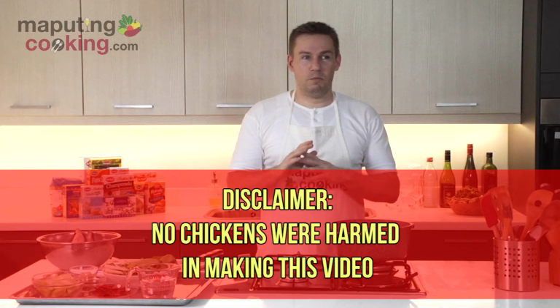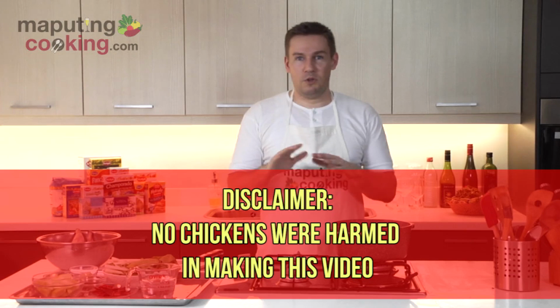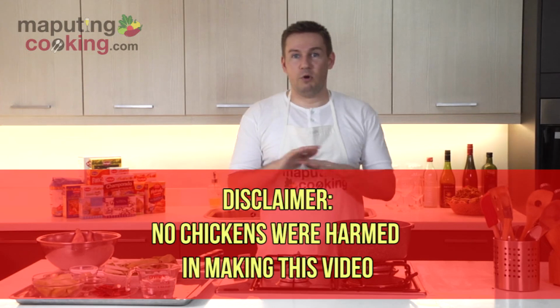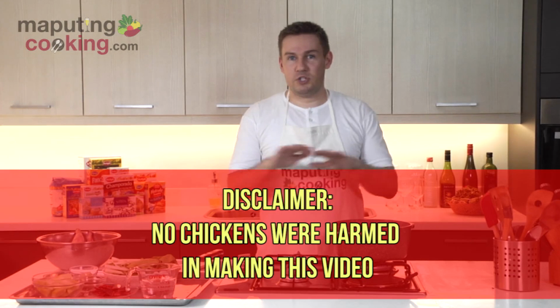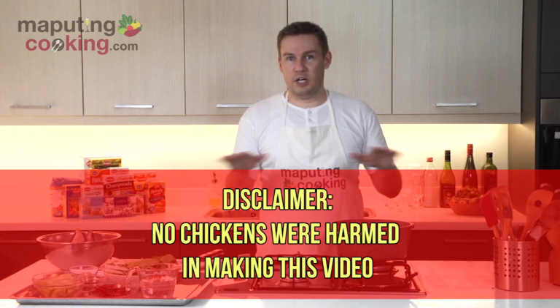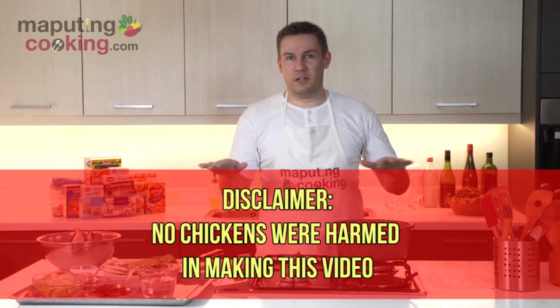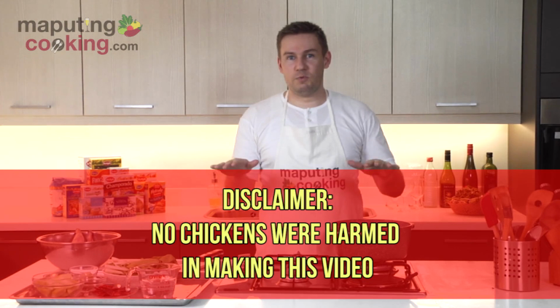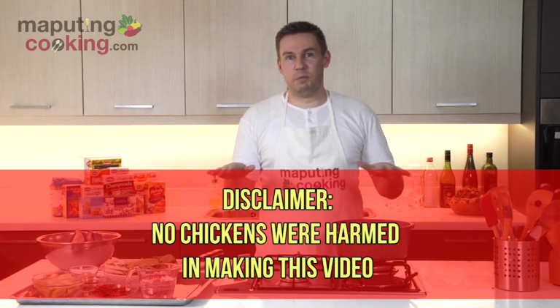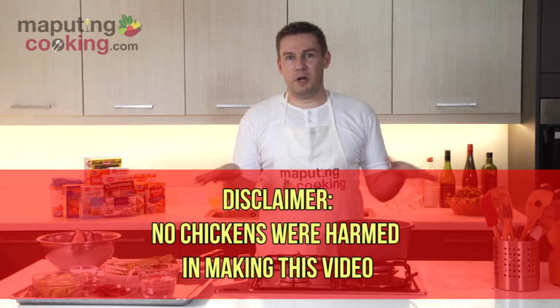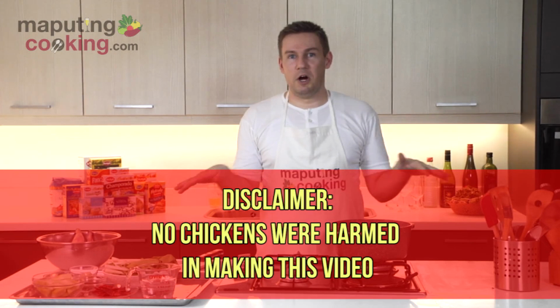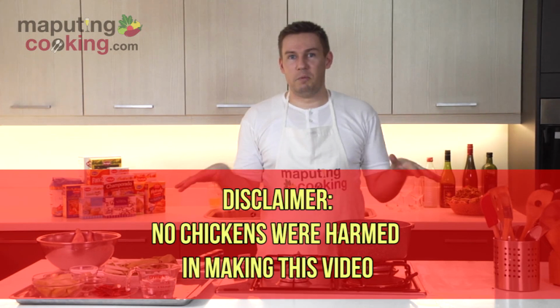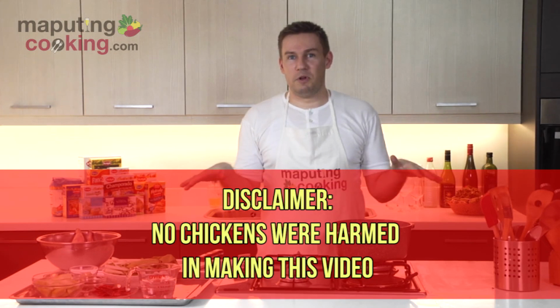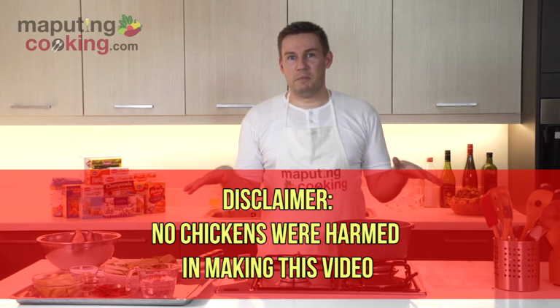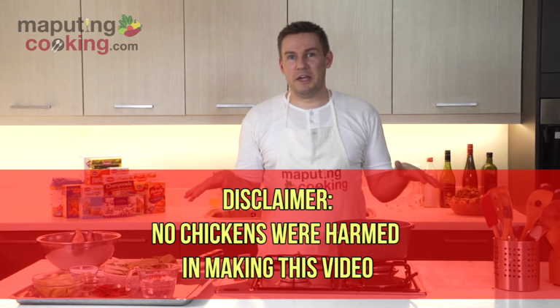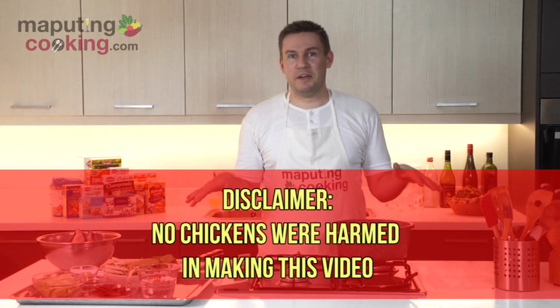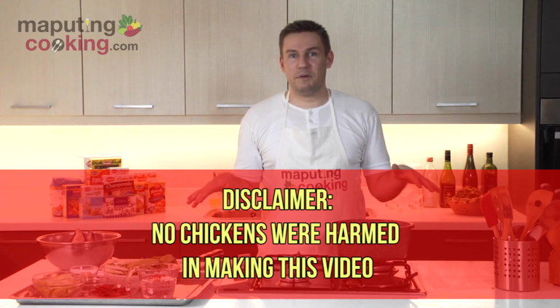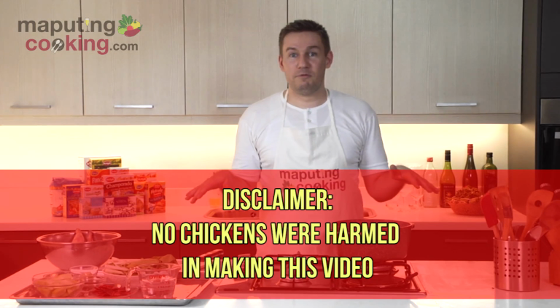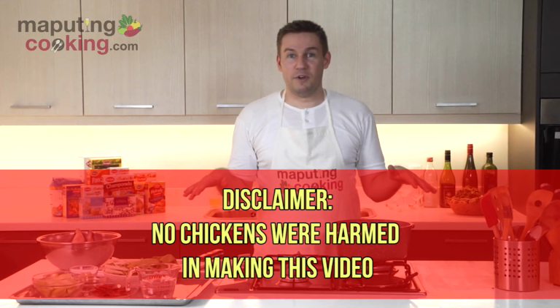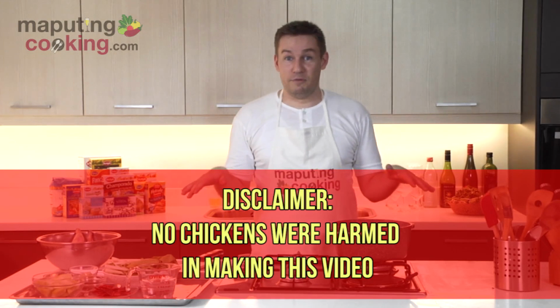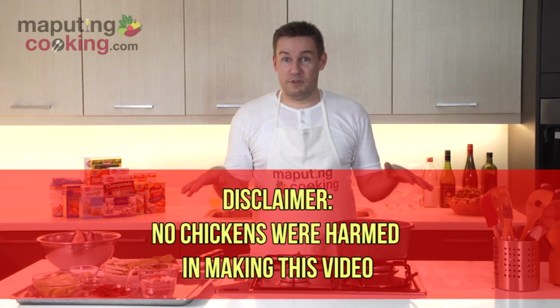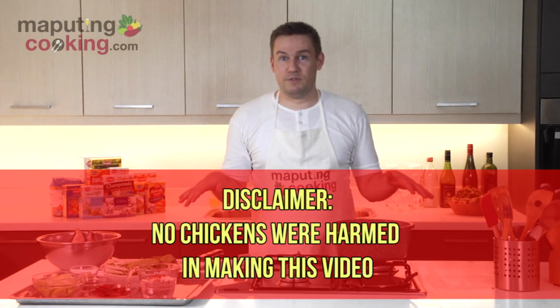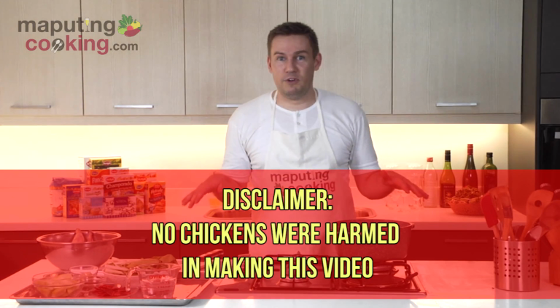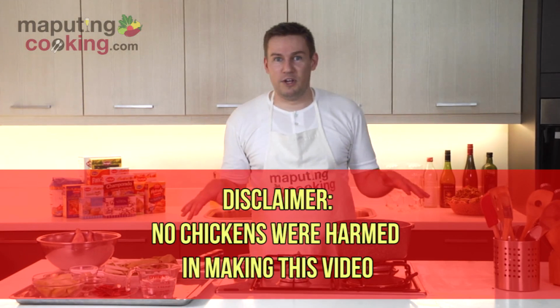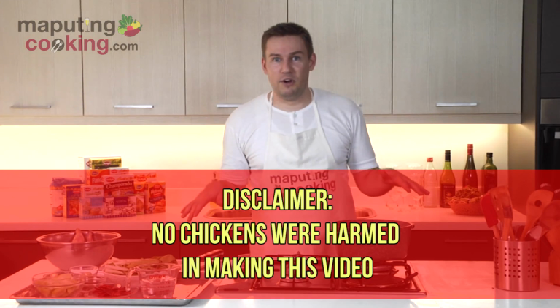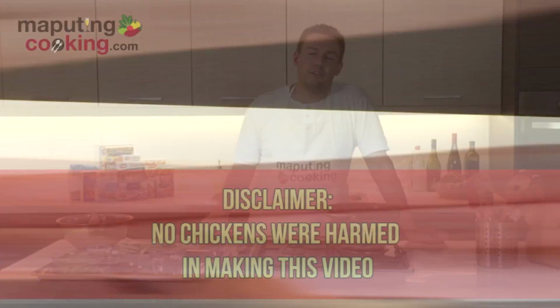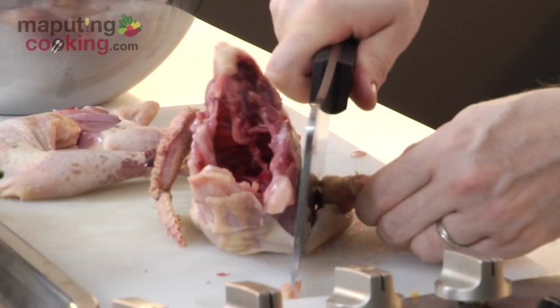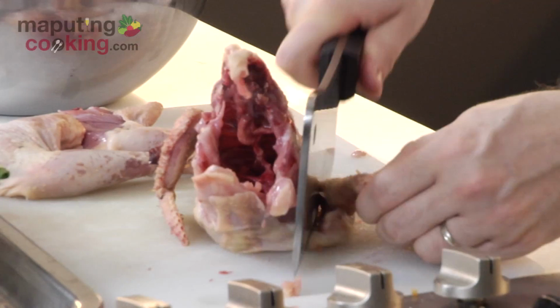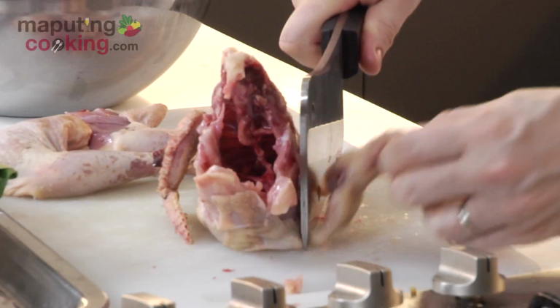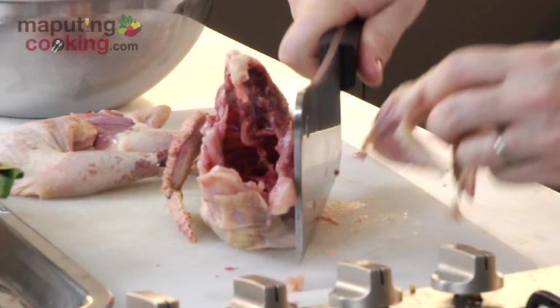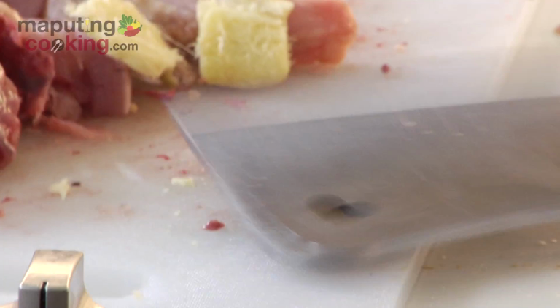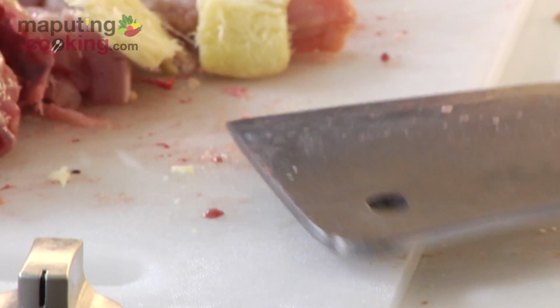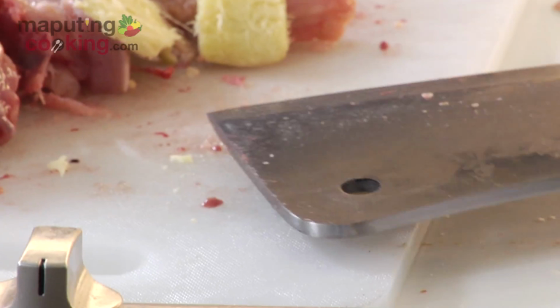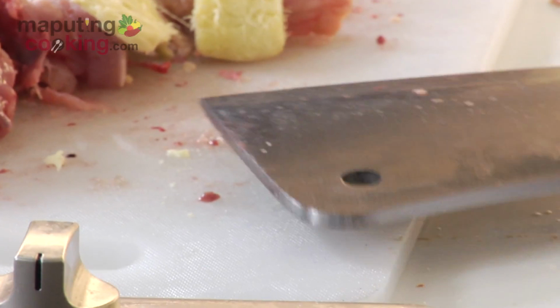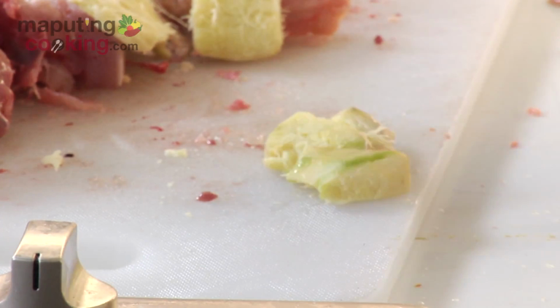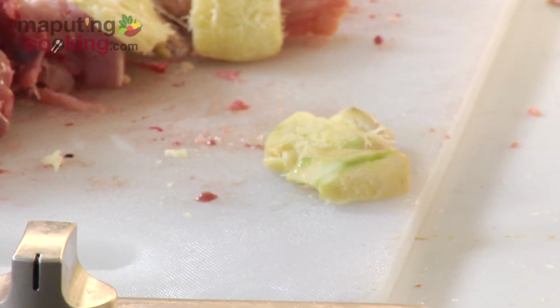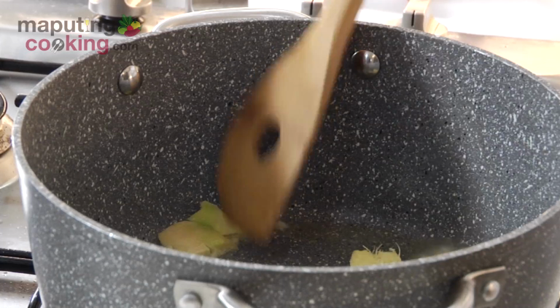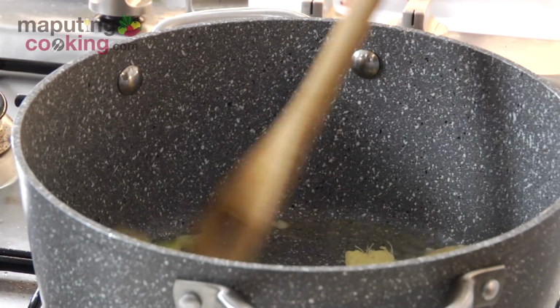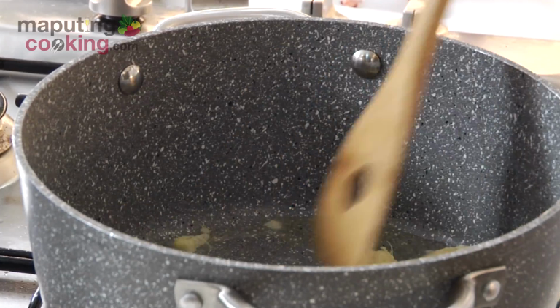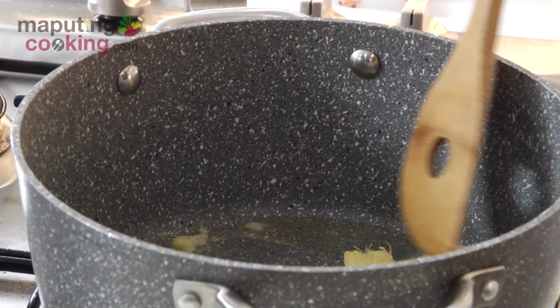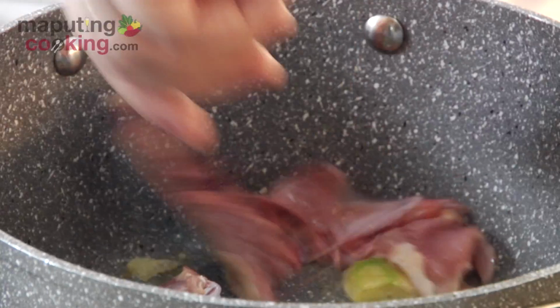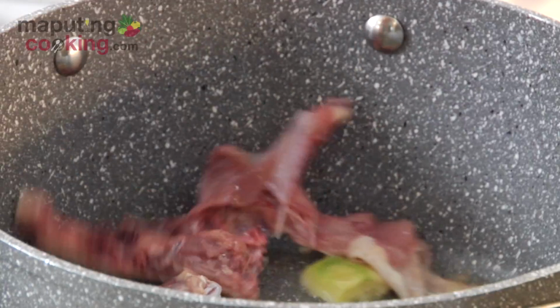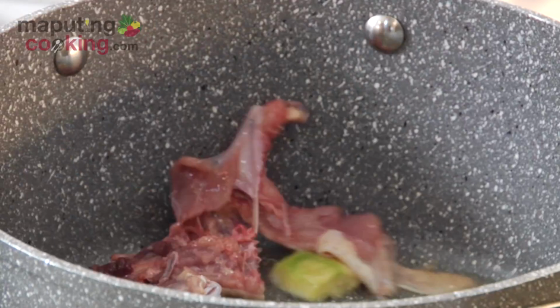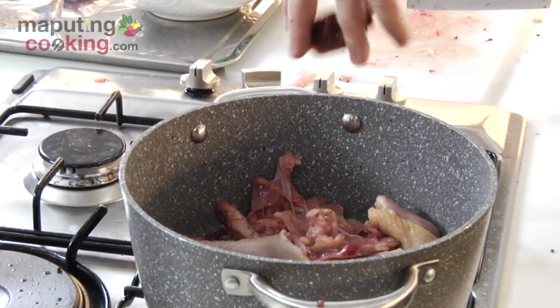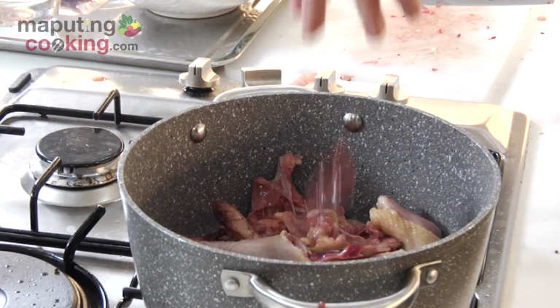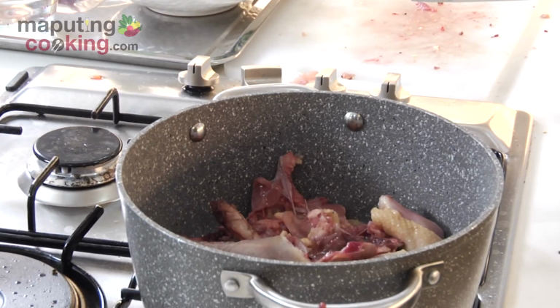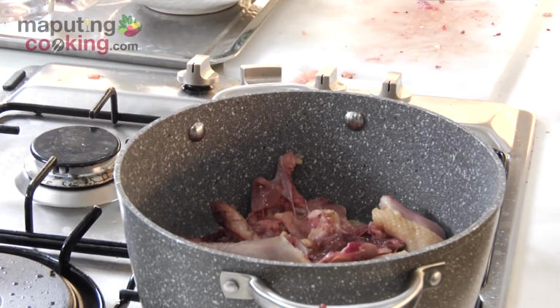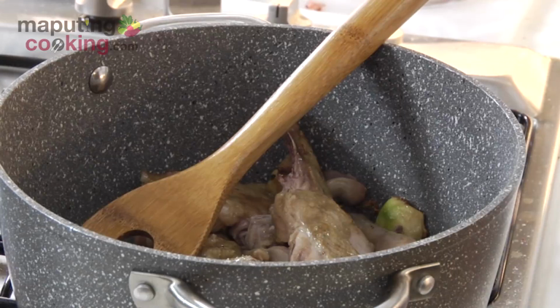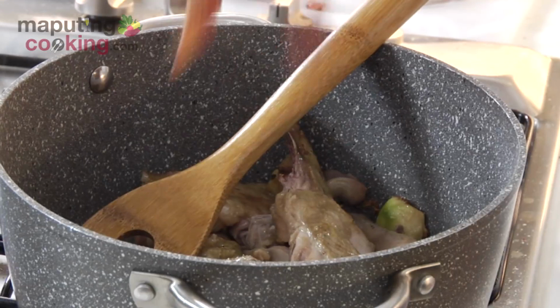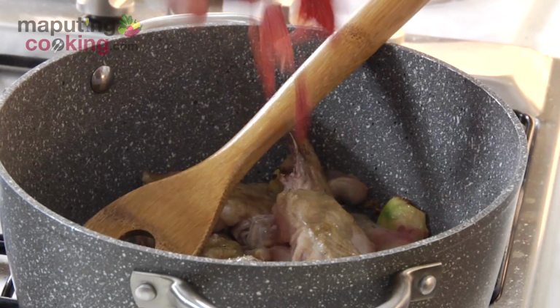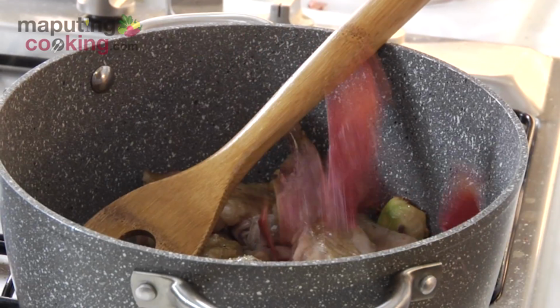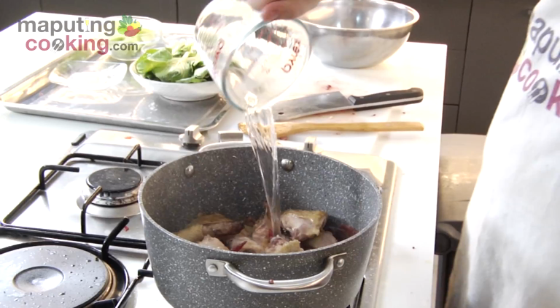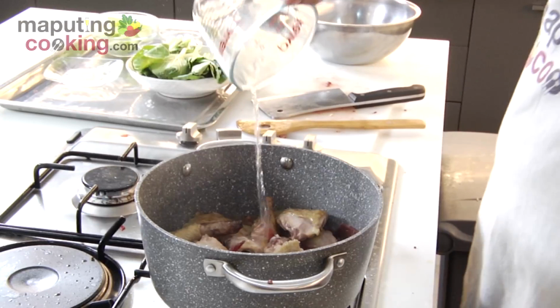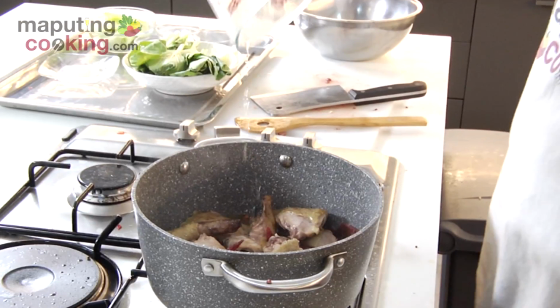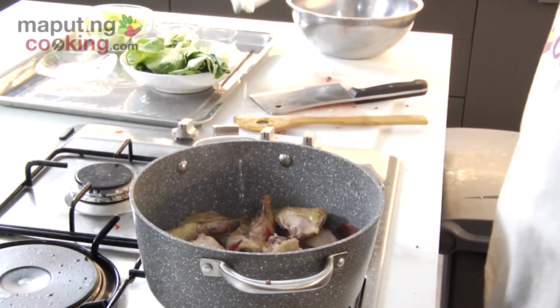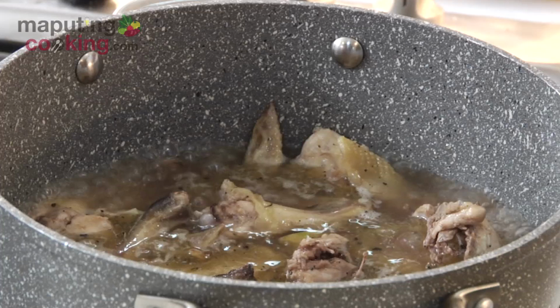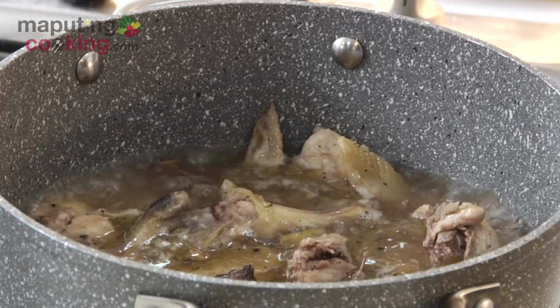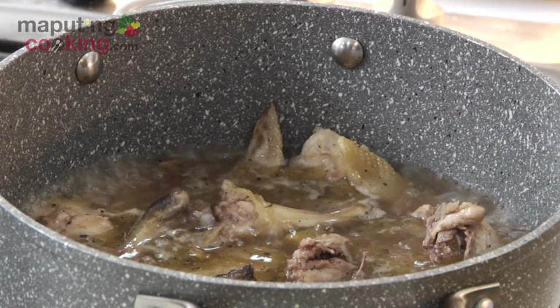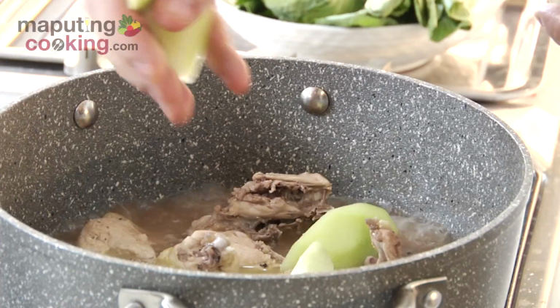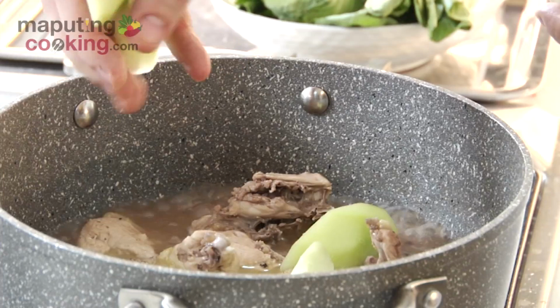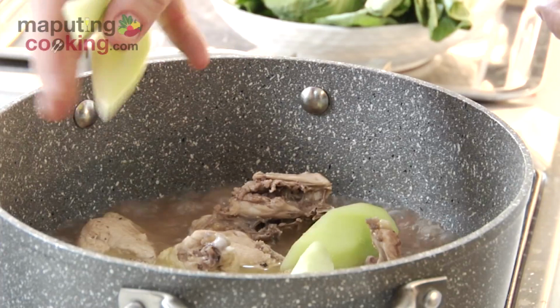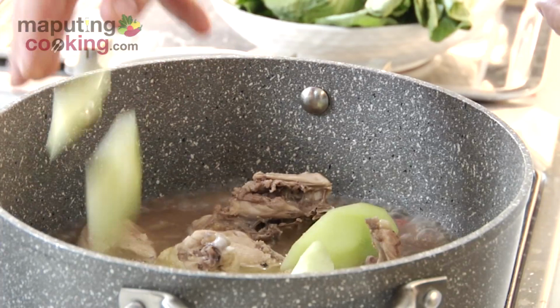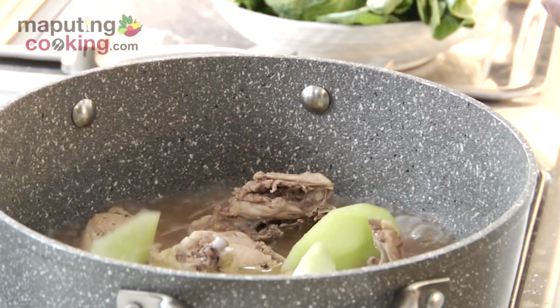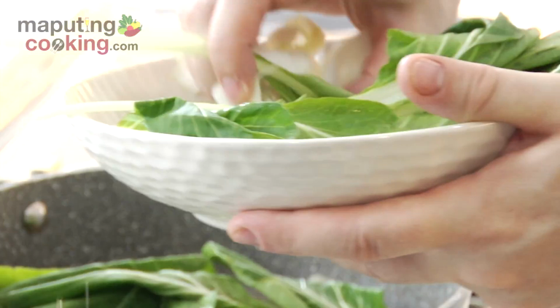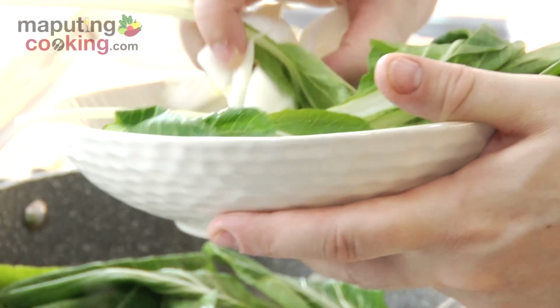No chickens will be harmed in the making of this video. So a few weeks ago, some of you challenged me to cook pinikpikan.